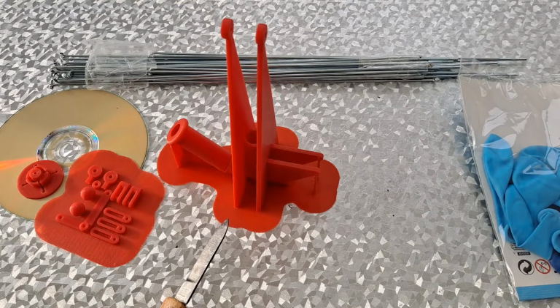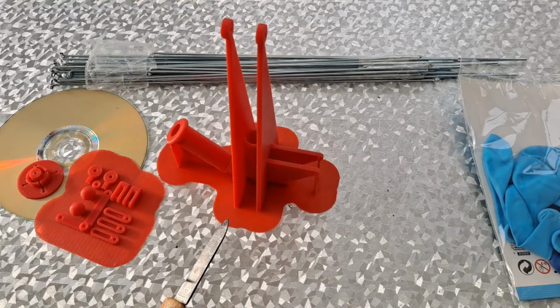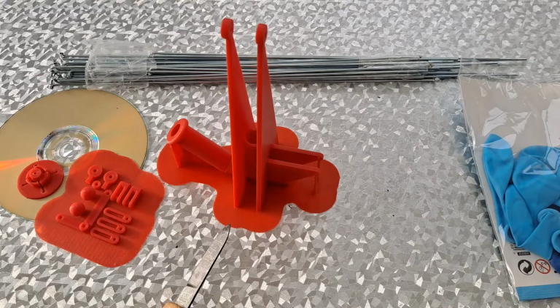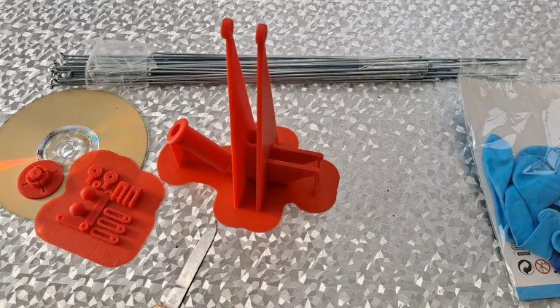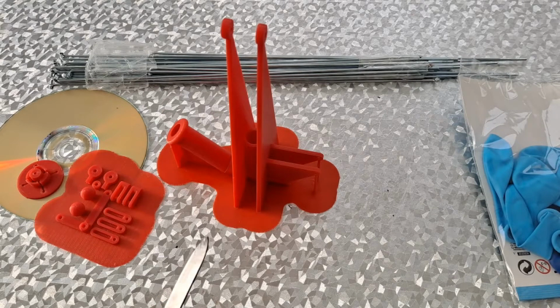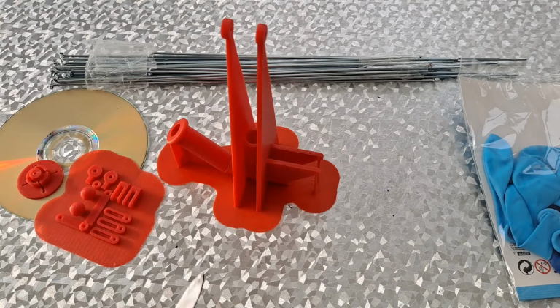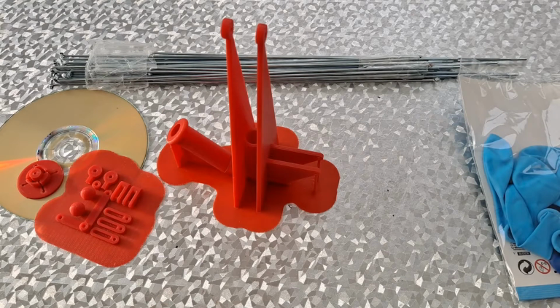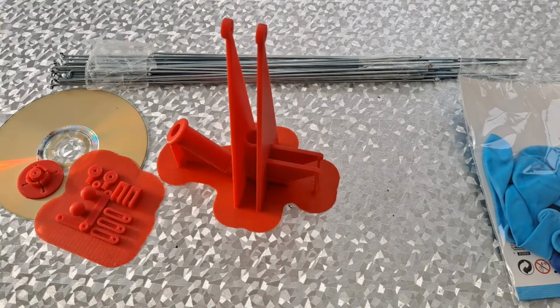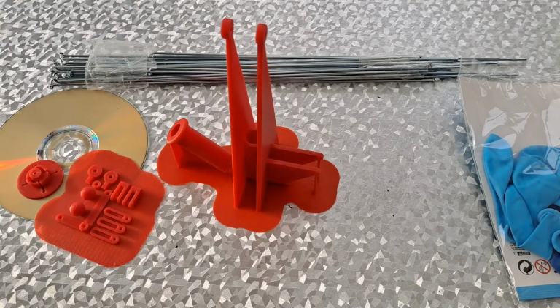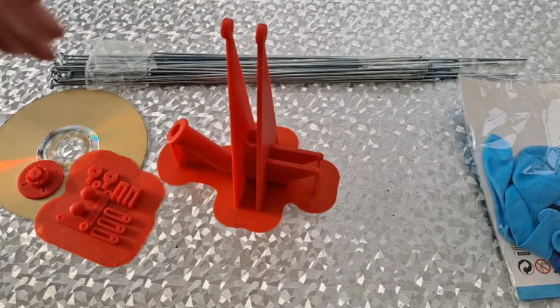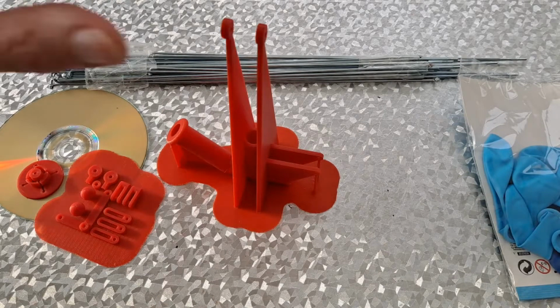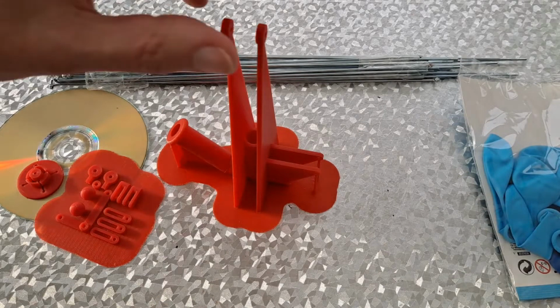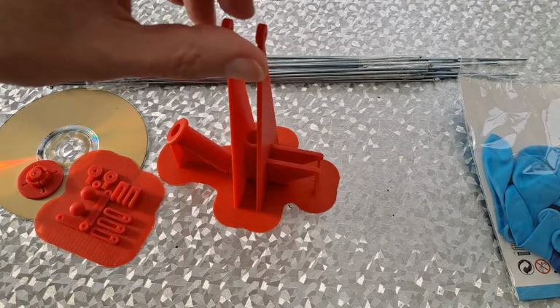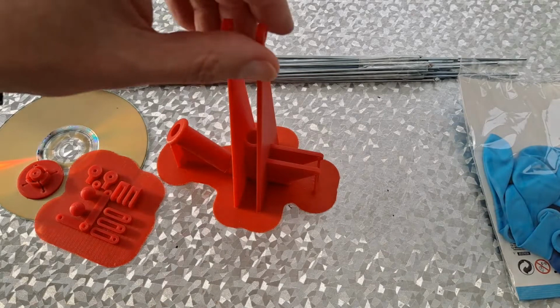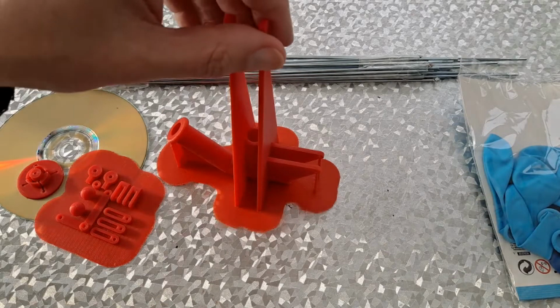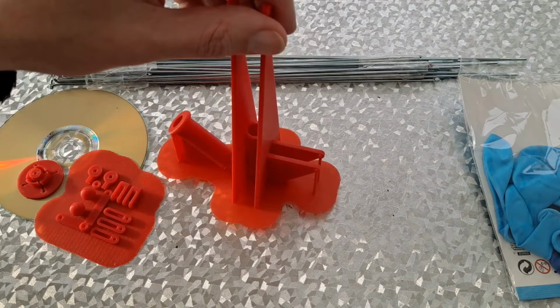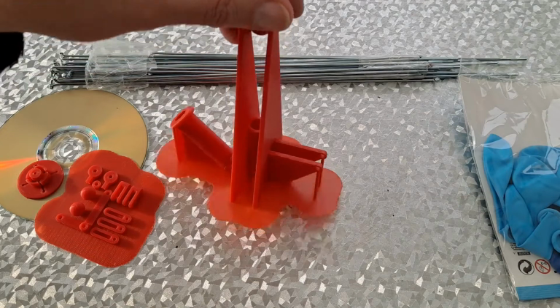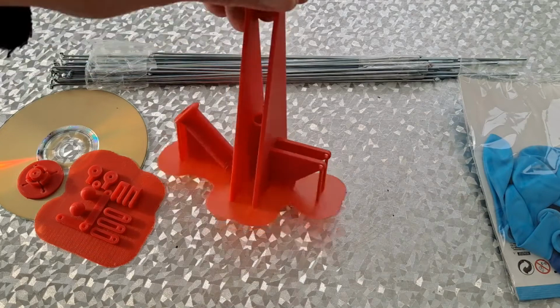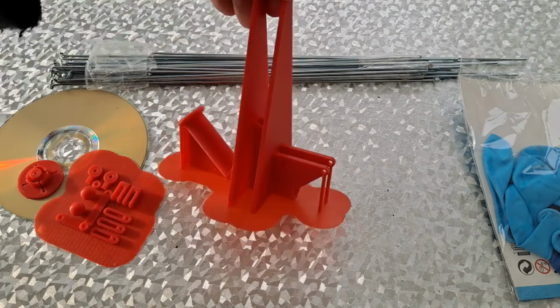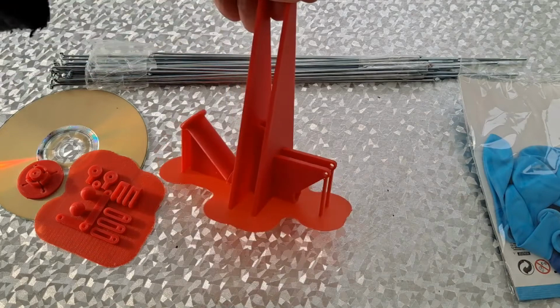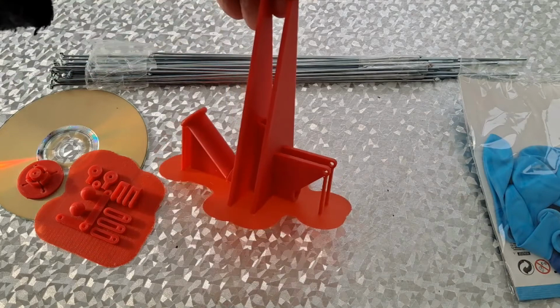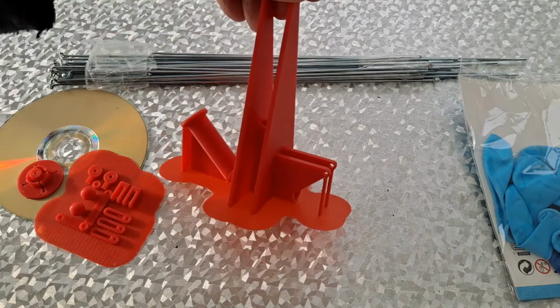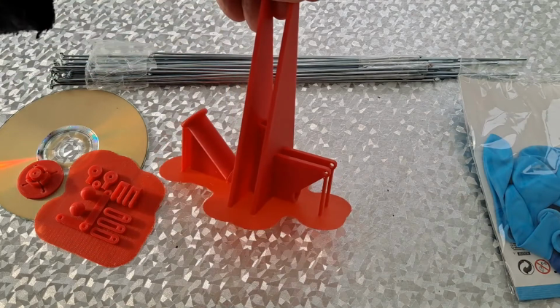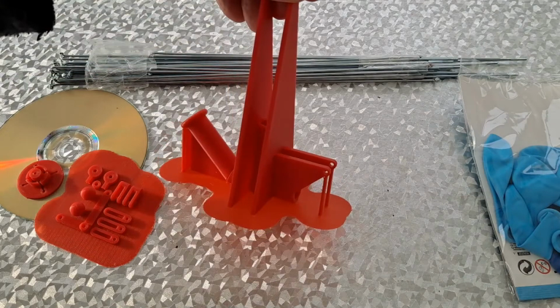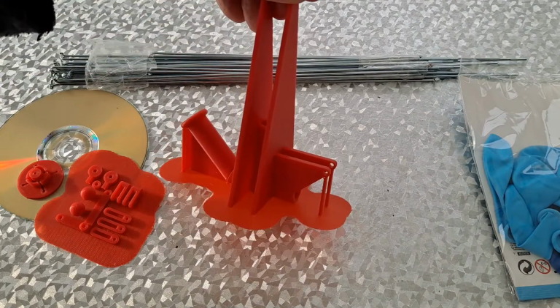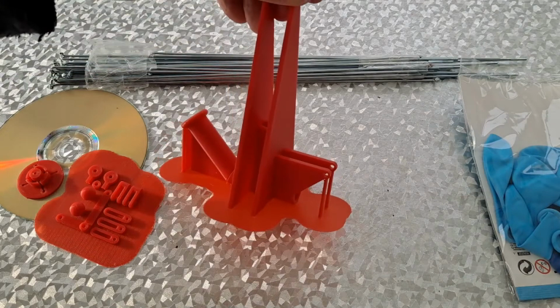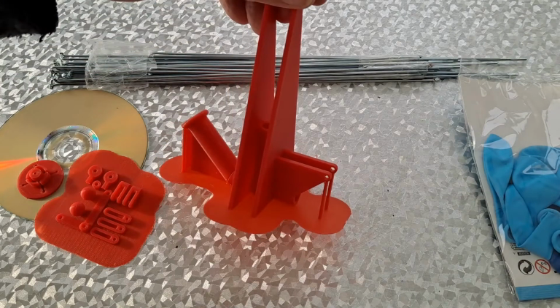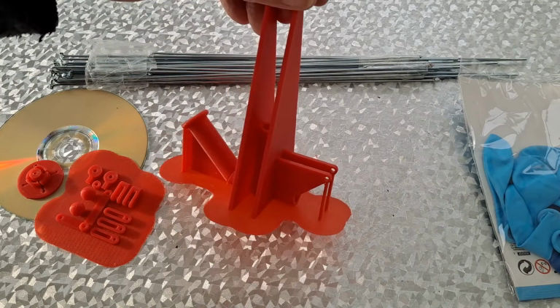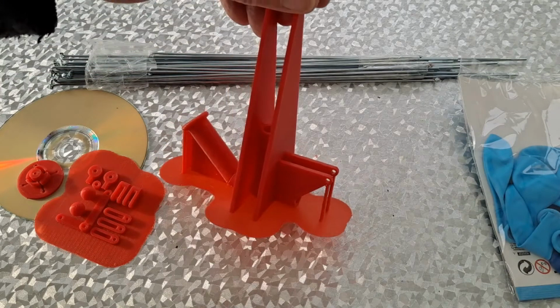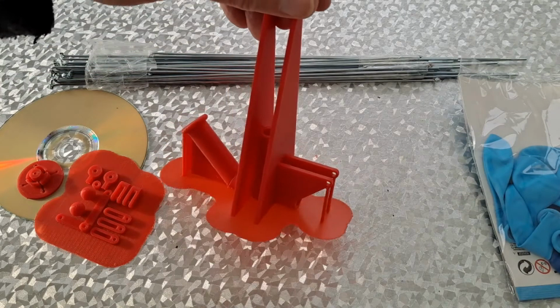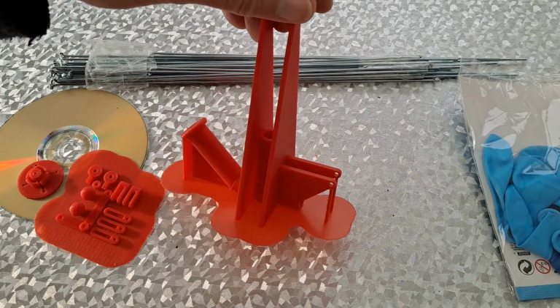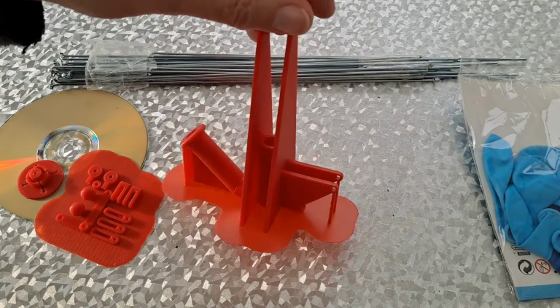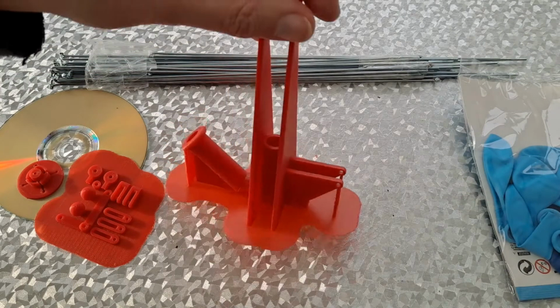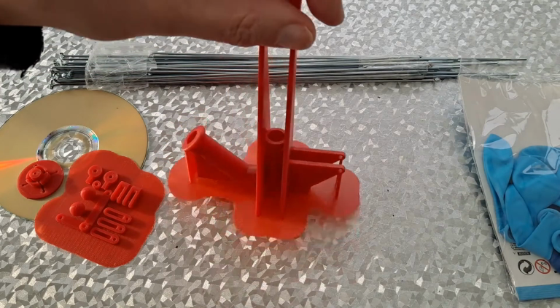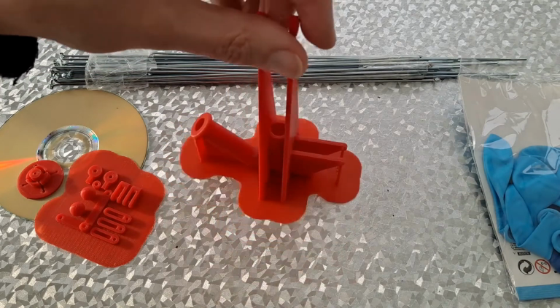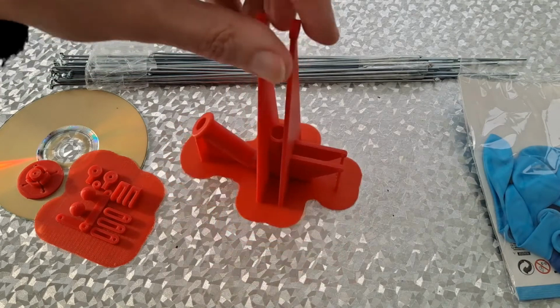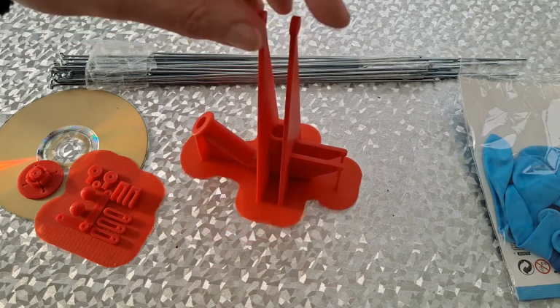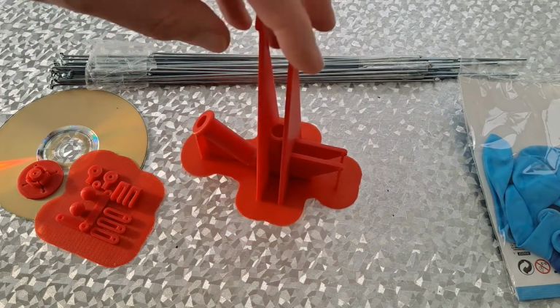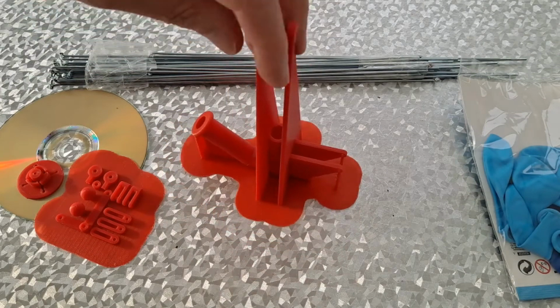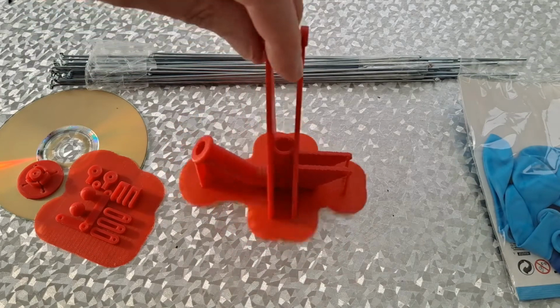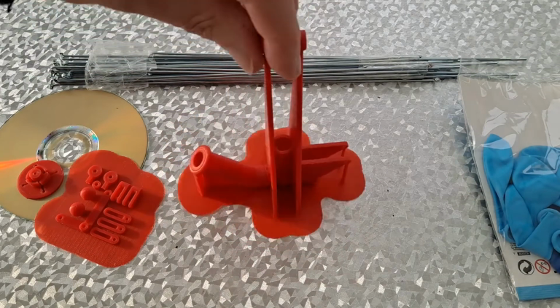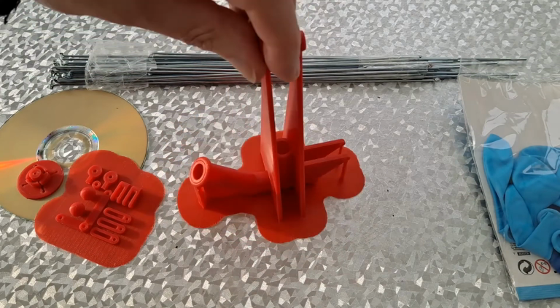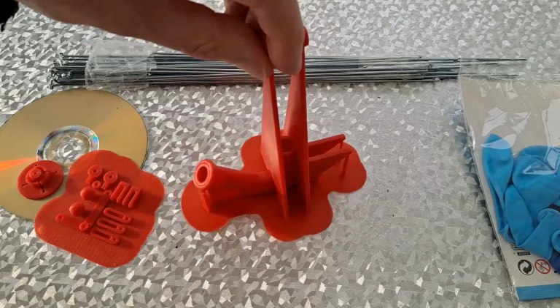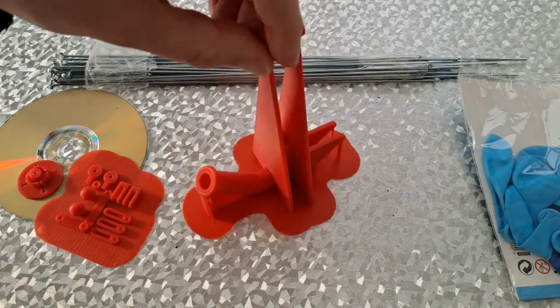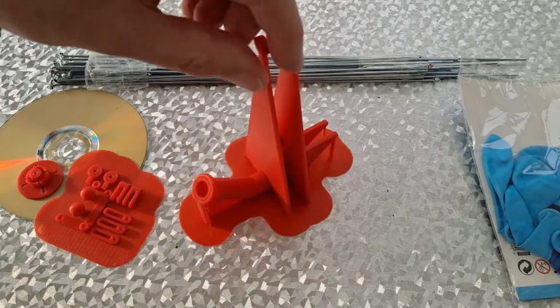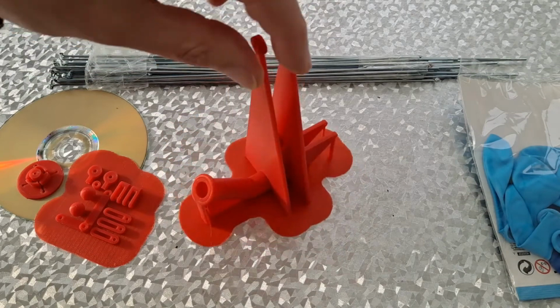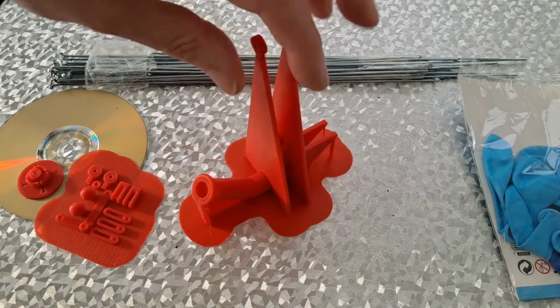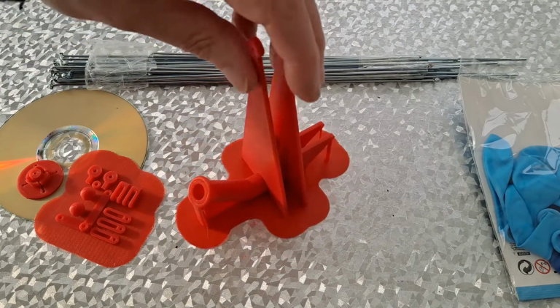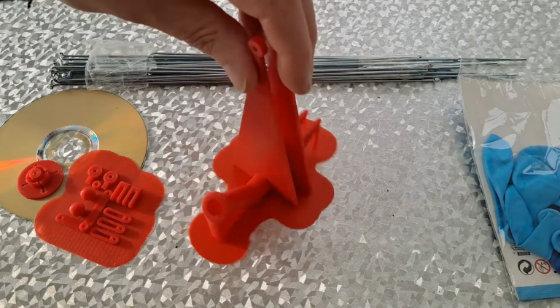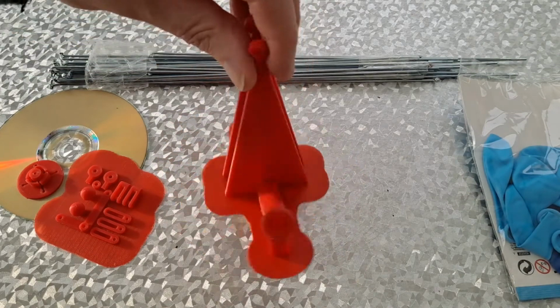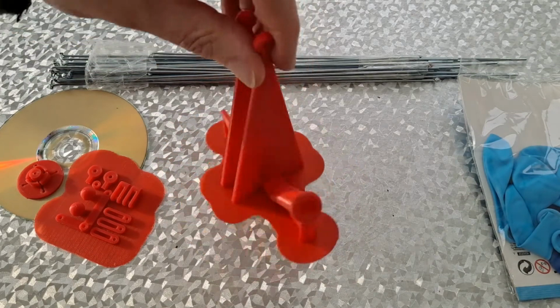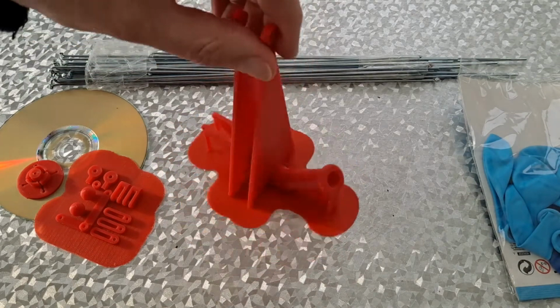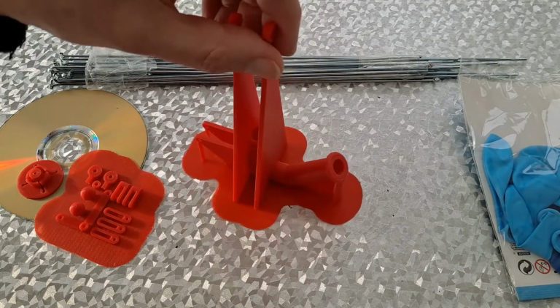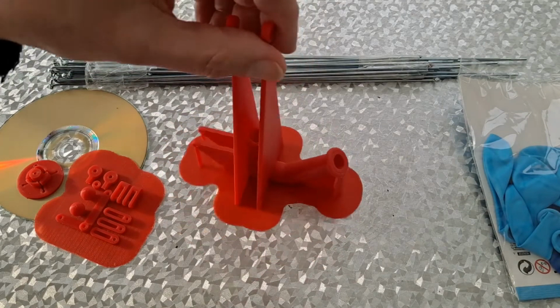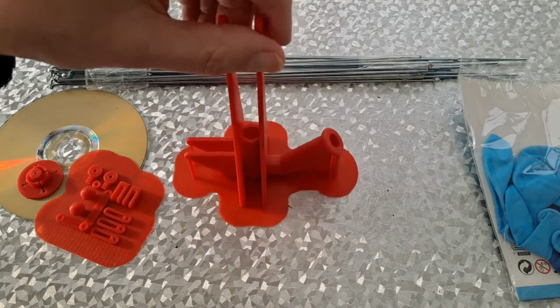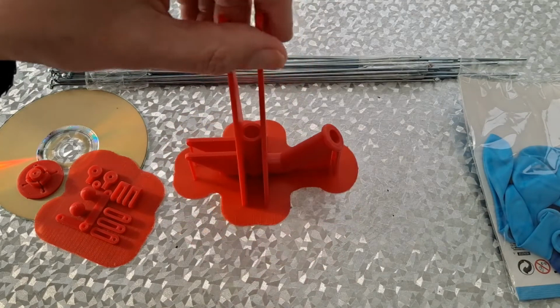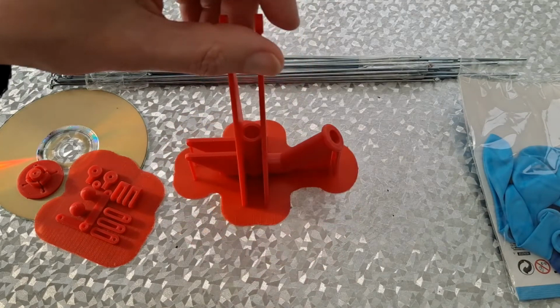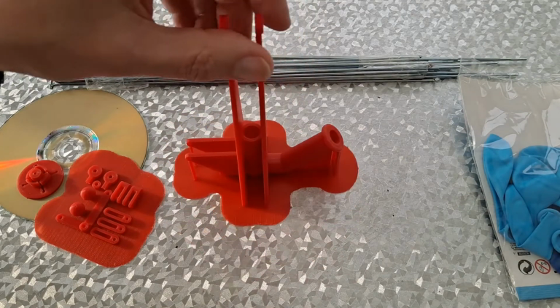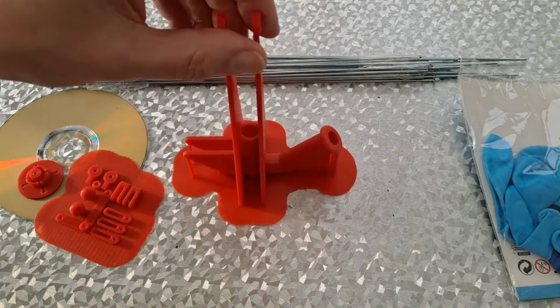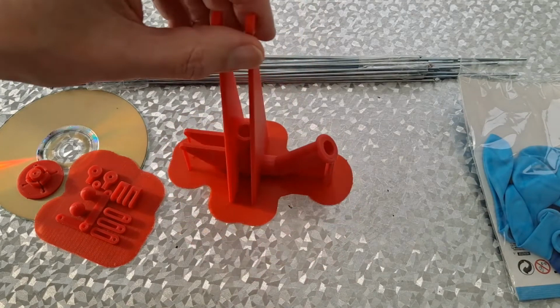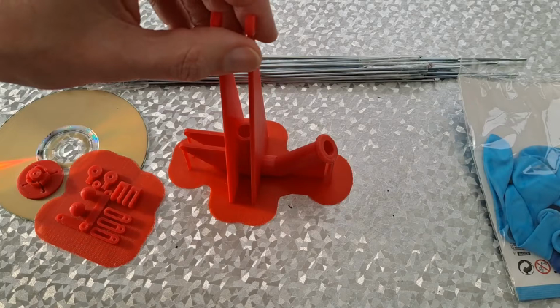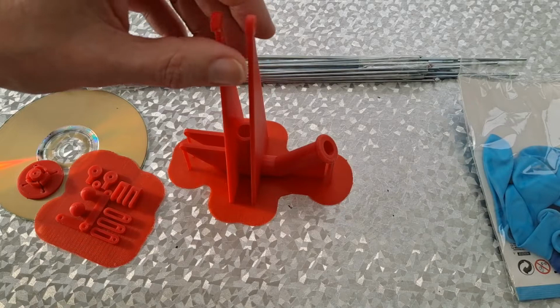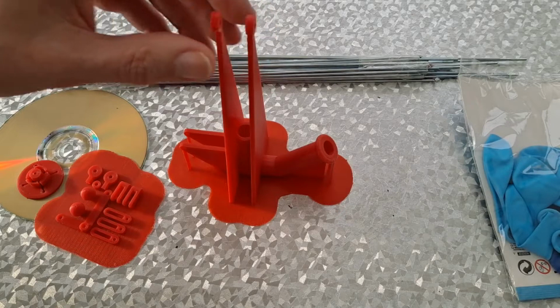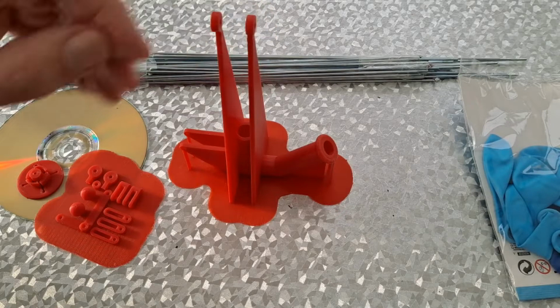I just sat in front of Tinkercad and put bits together until they looked like they might work.